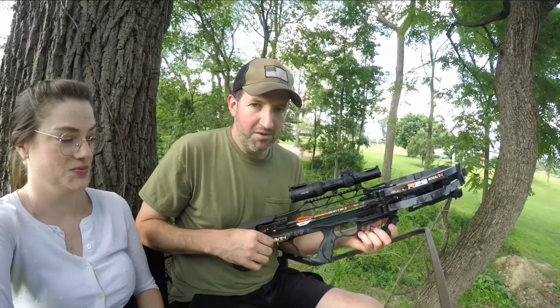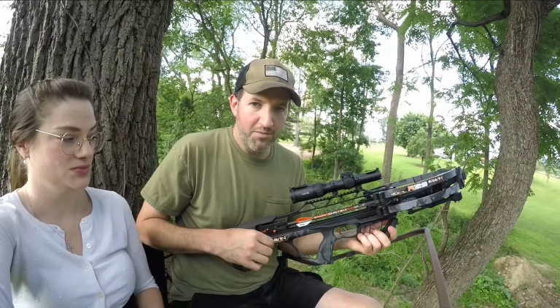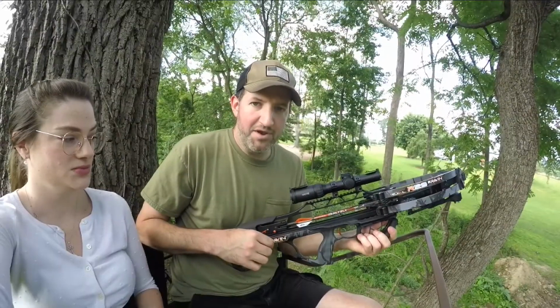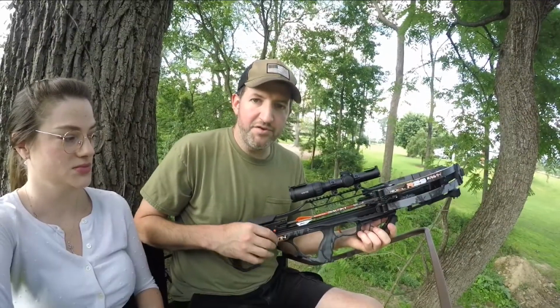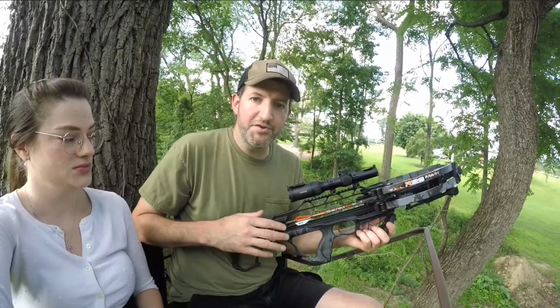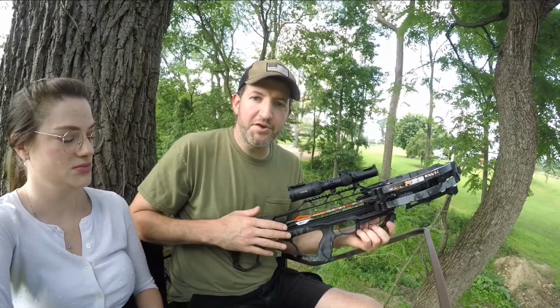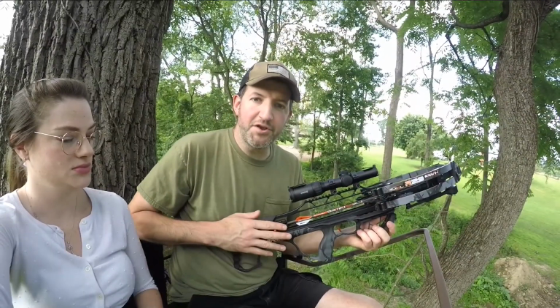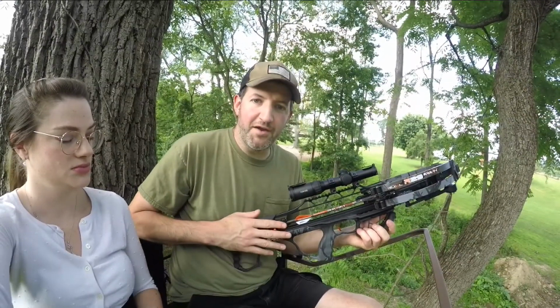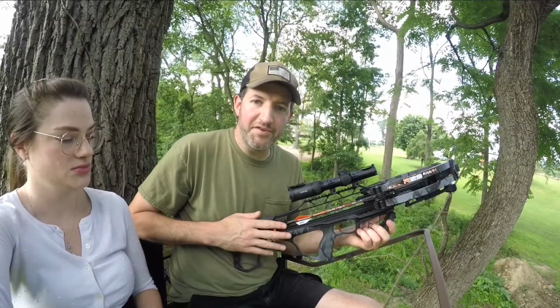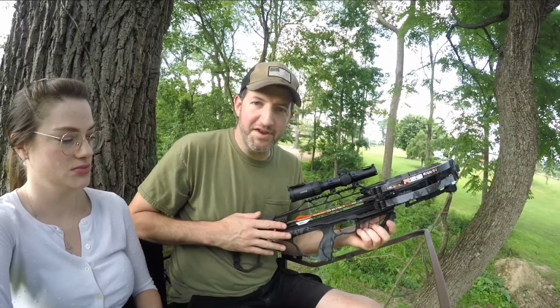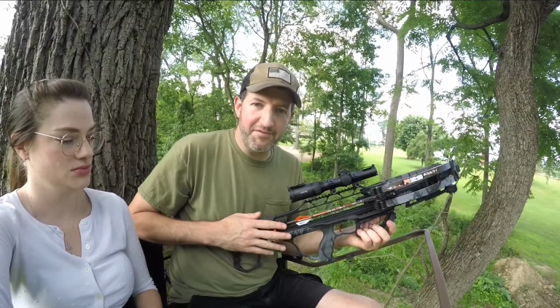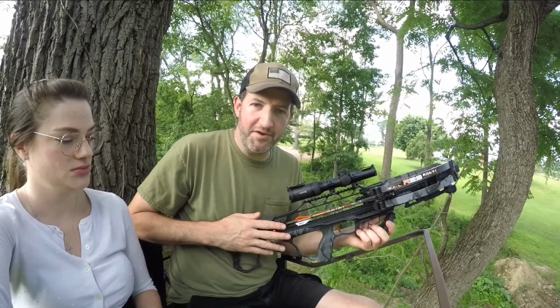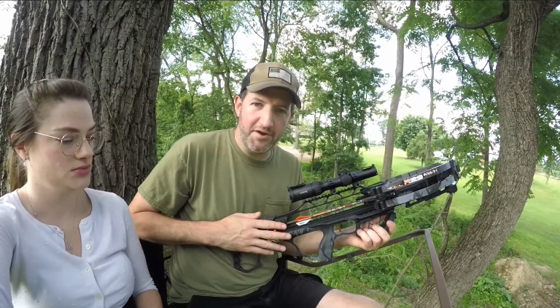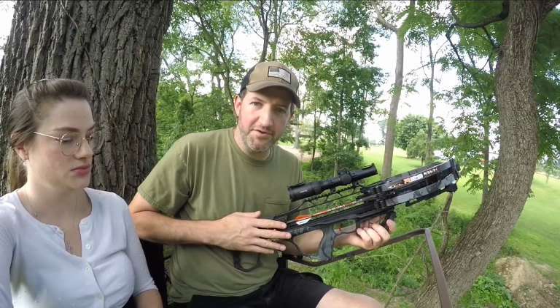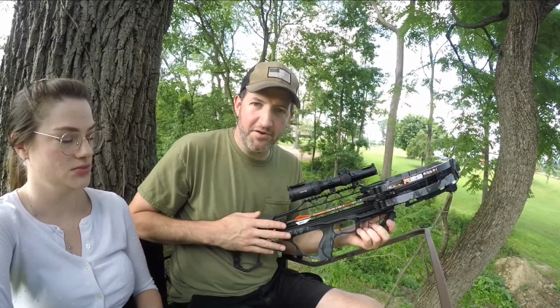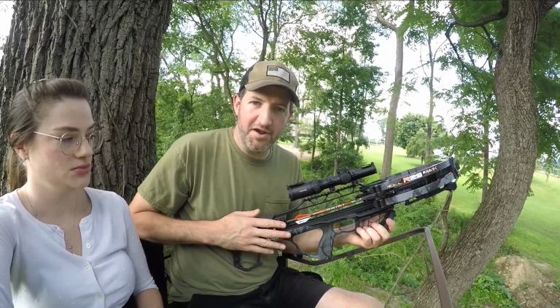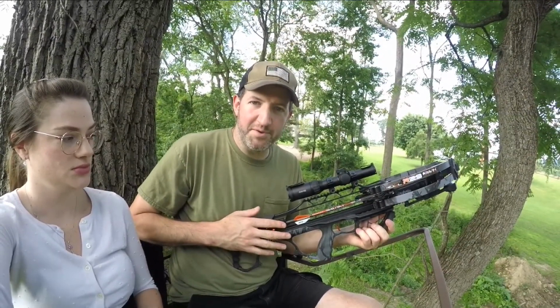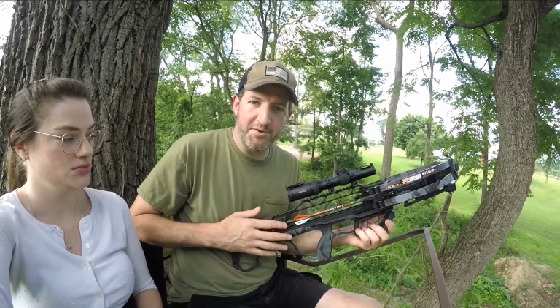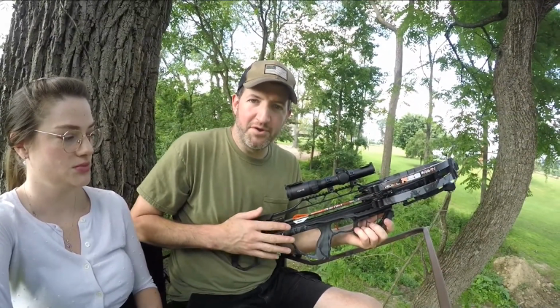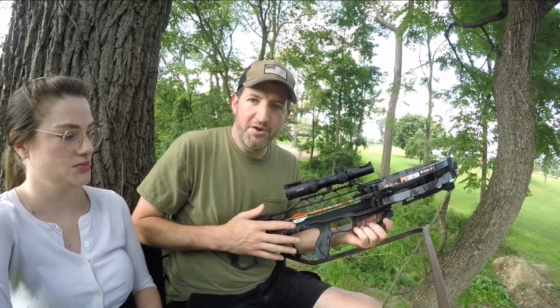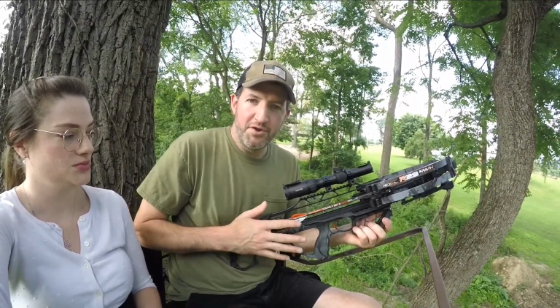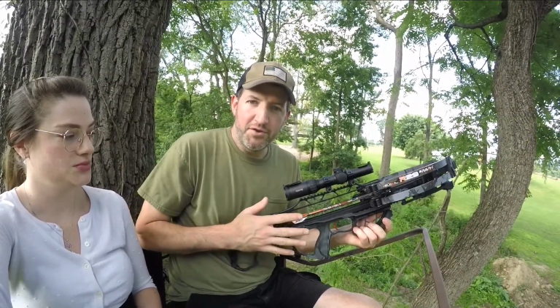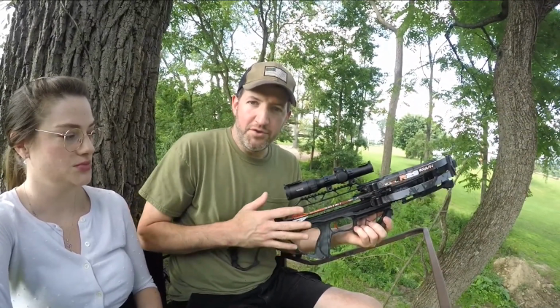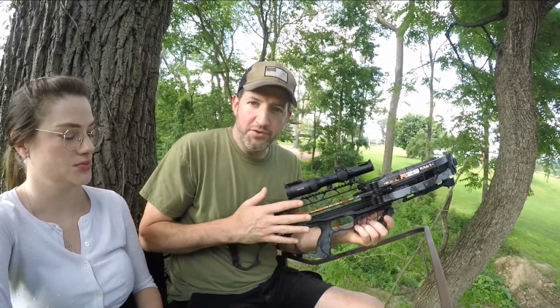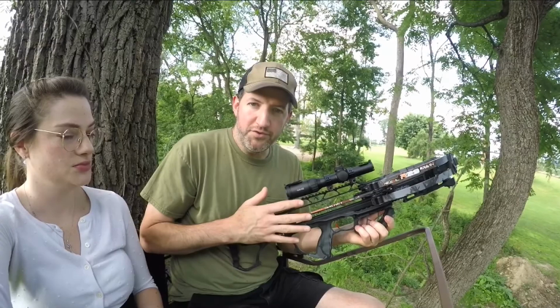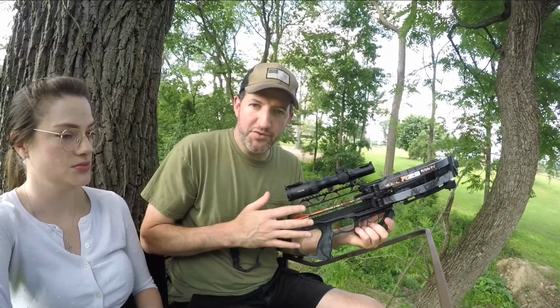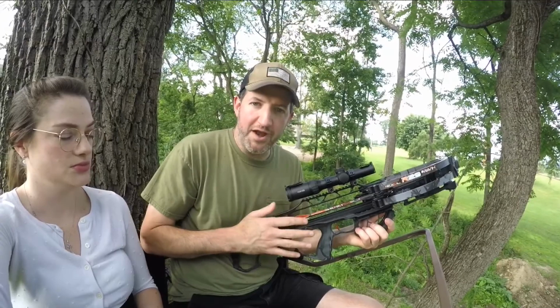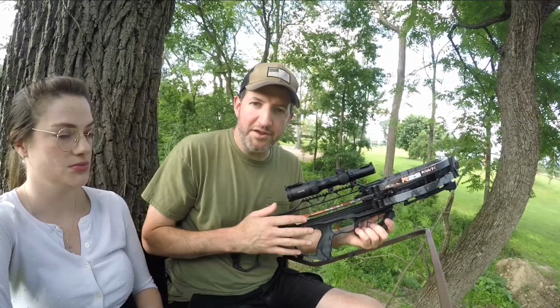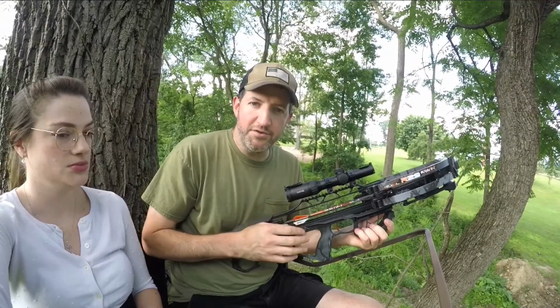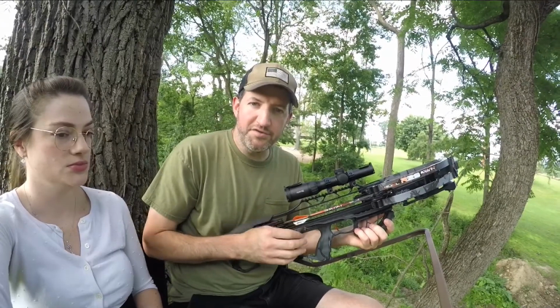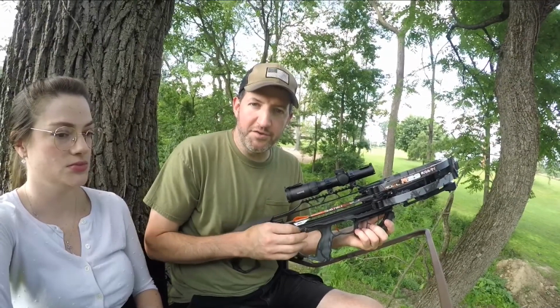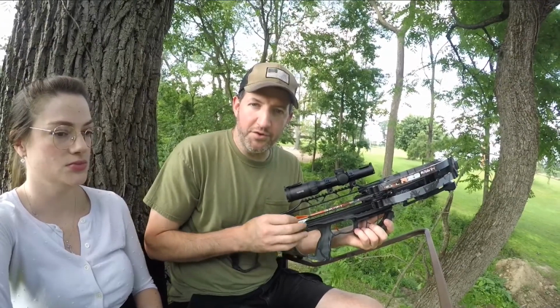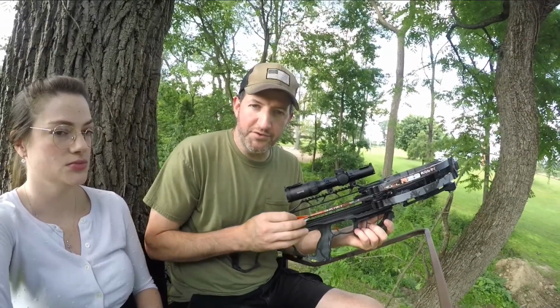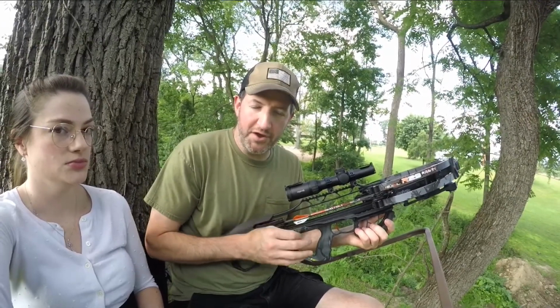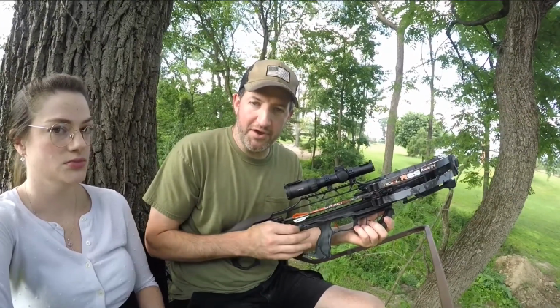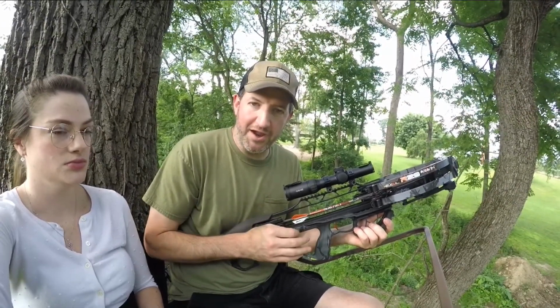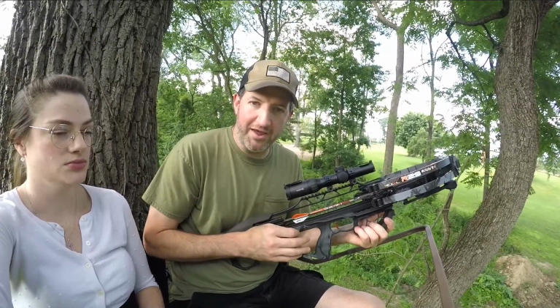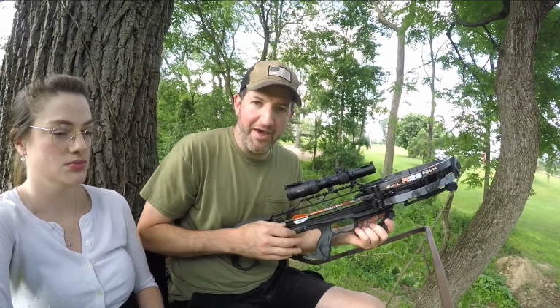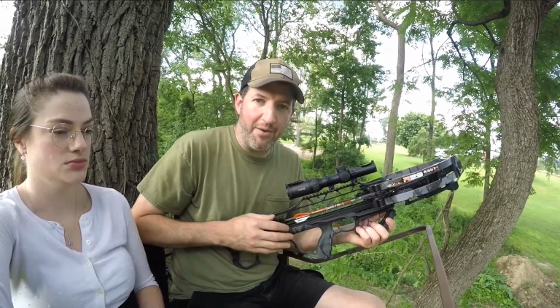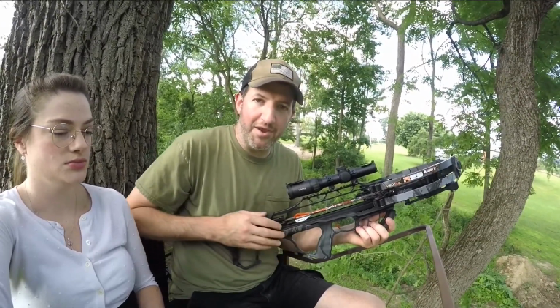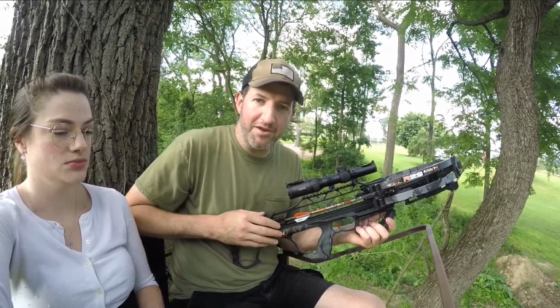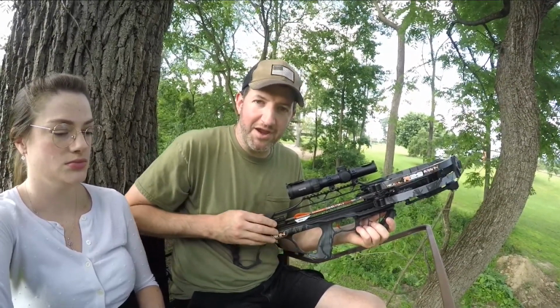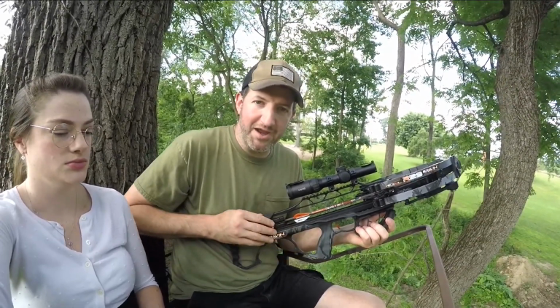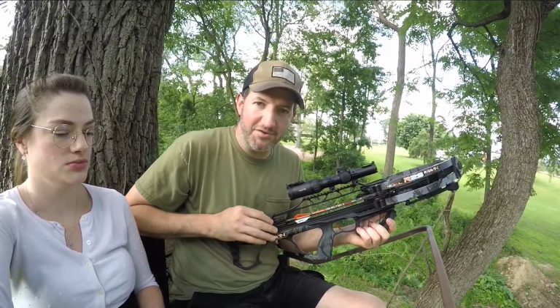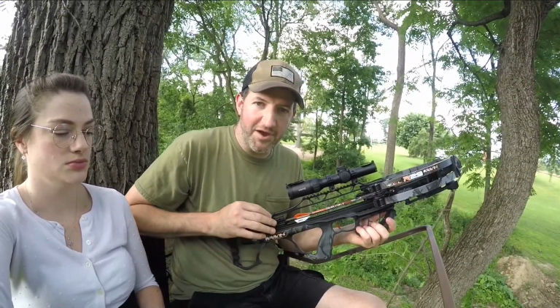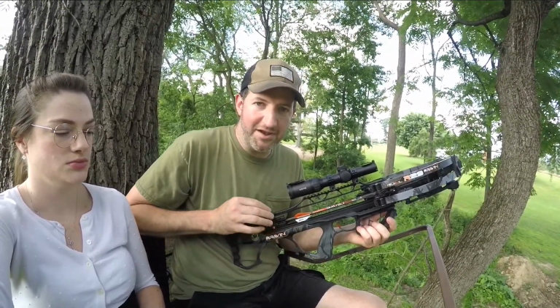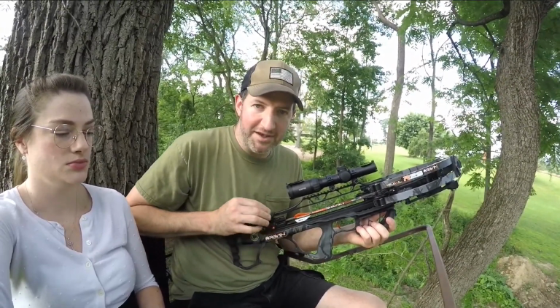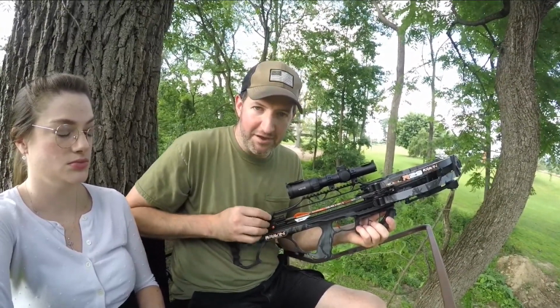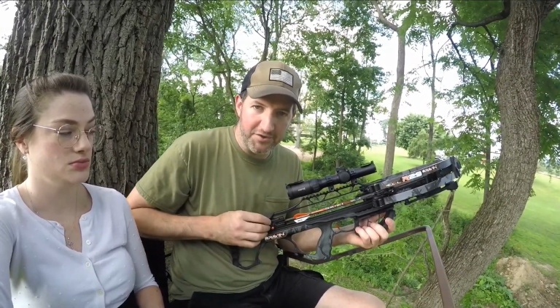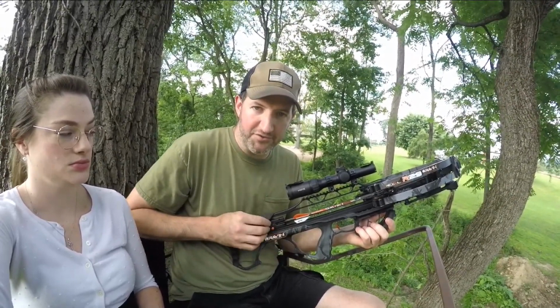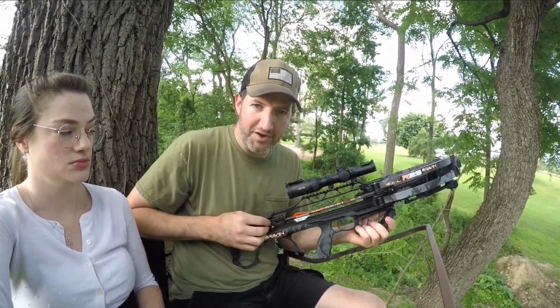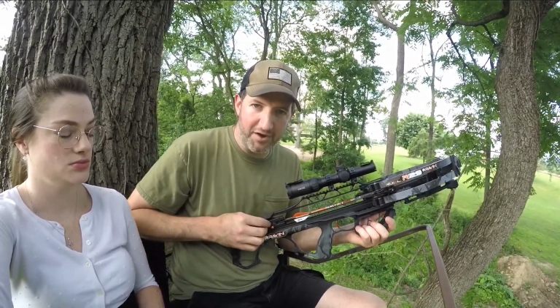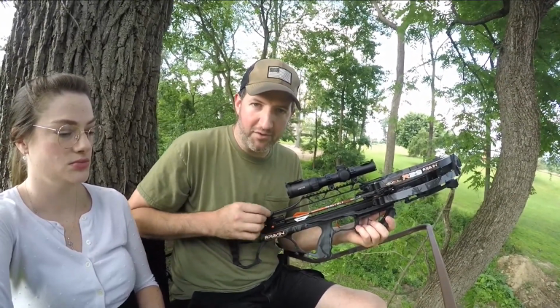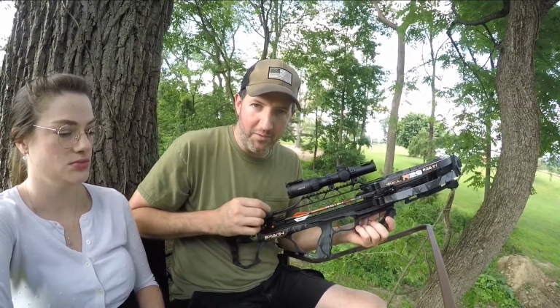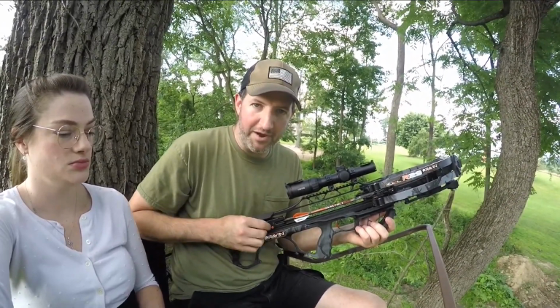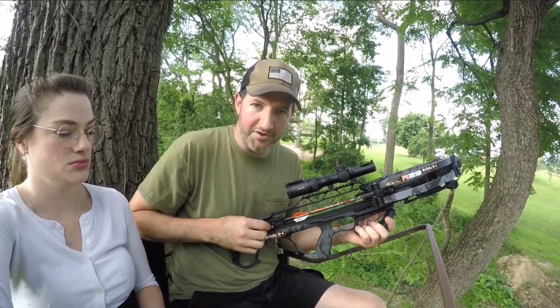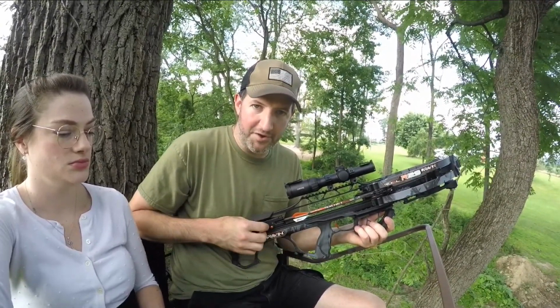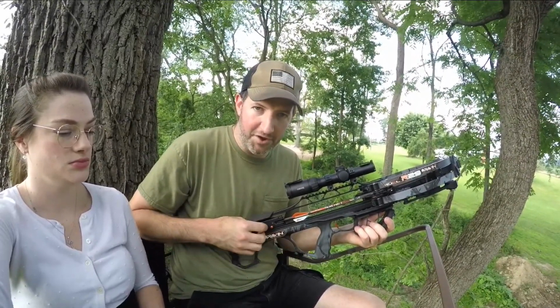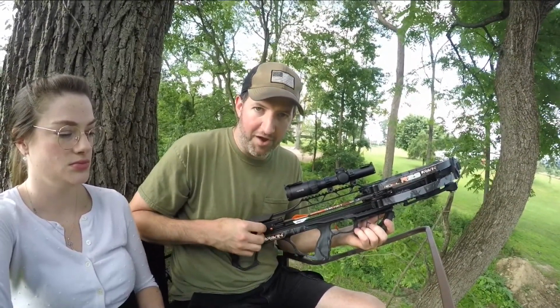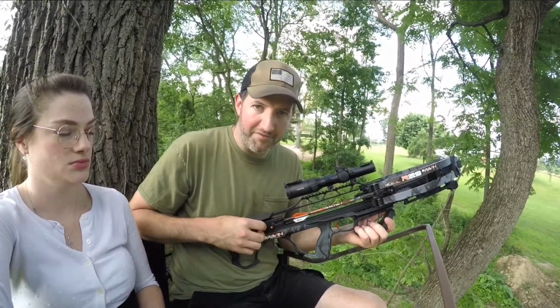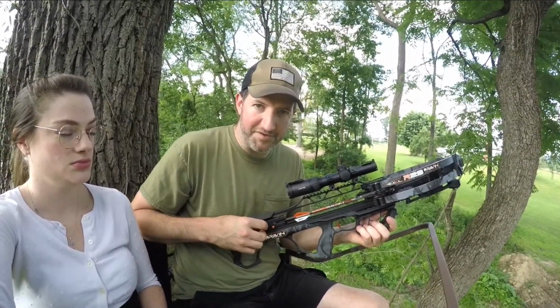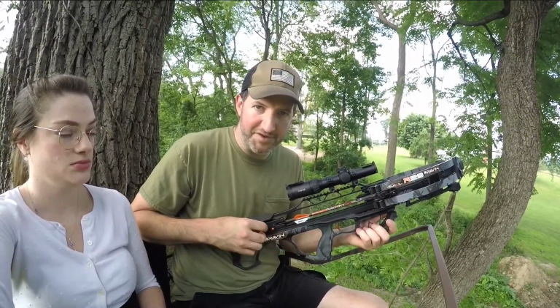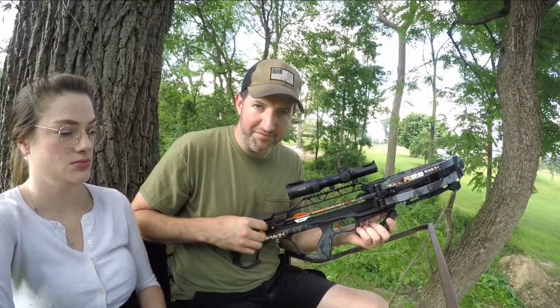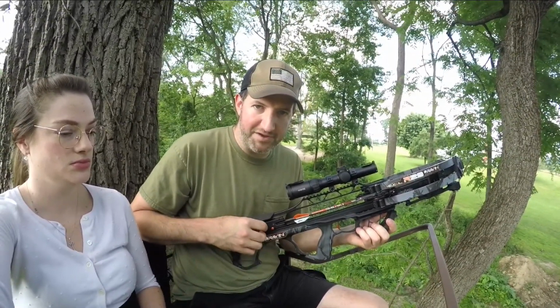Whenever you're turning off the safety on your crossbow, try to use your trigger hand. That way your hands are not near the trigger while you're turning off the safety.